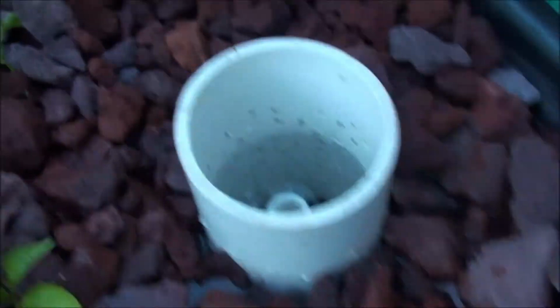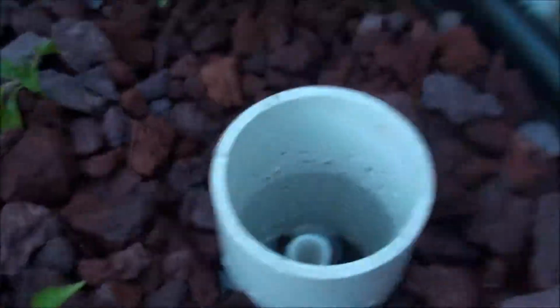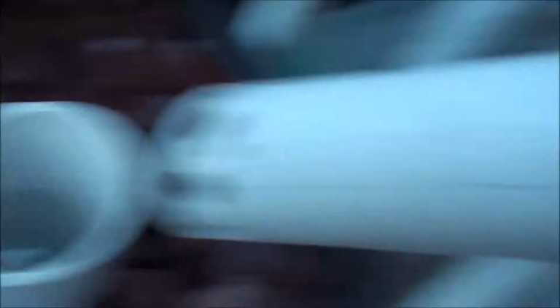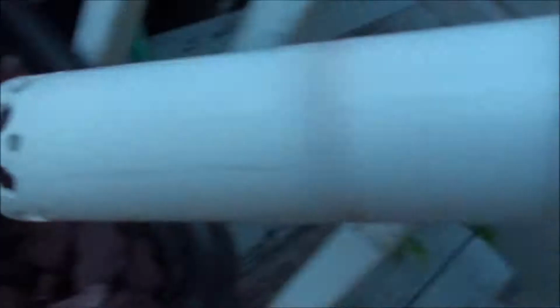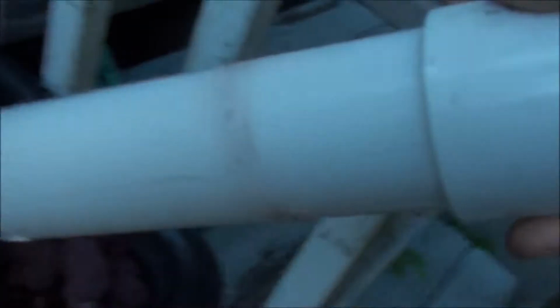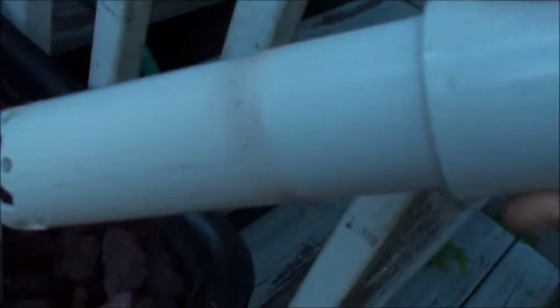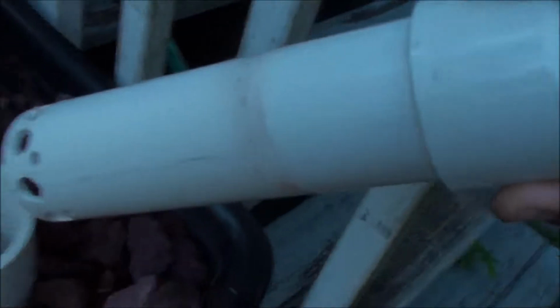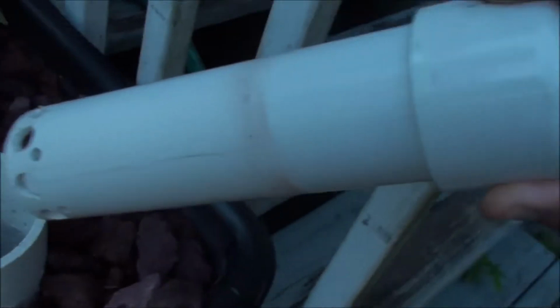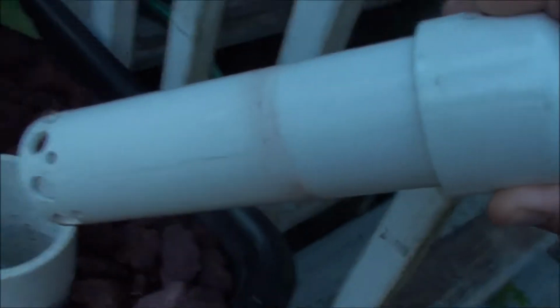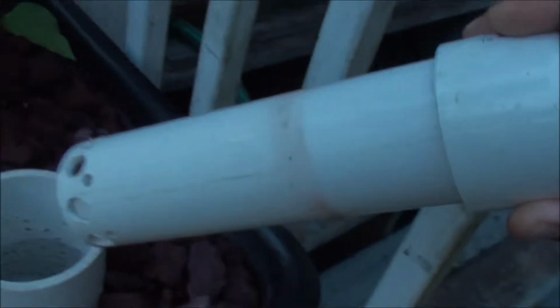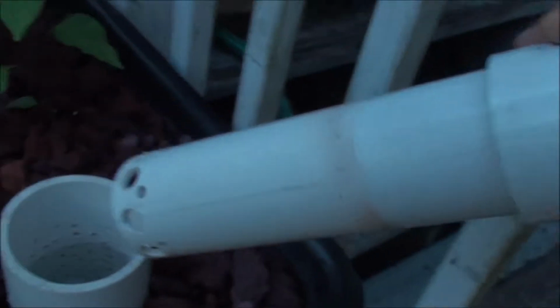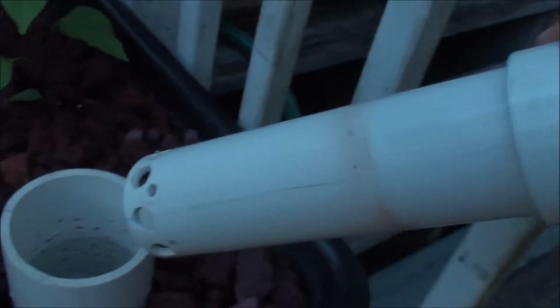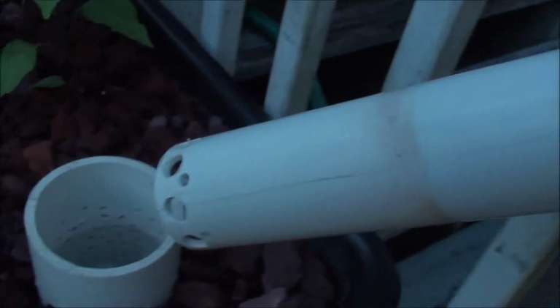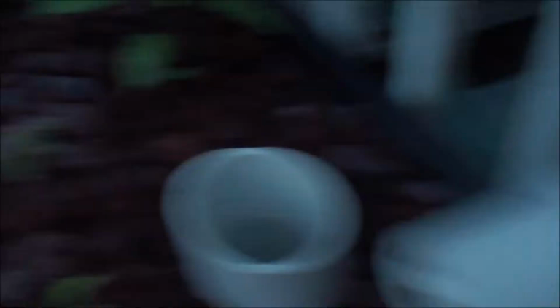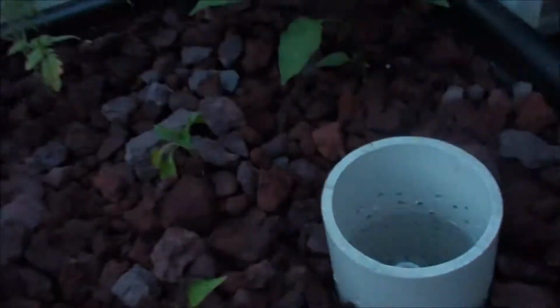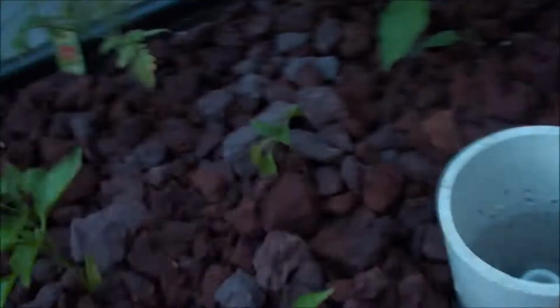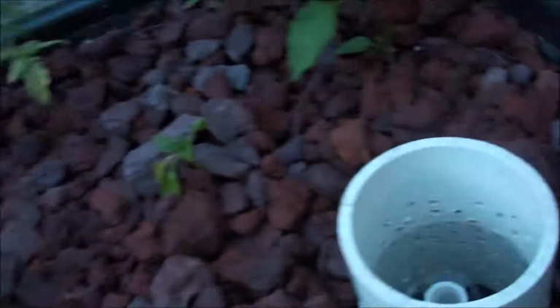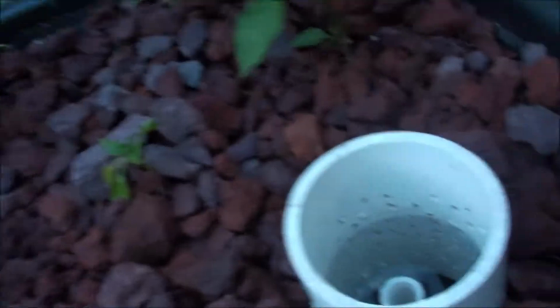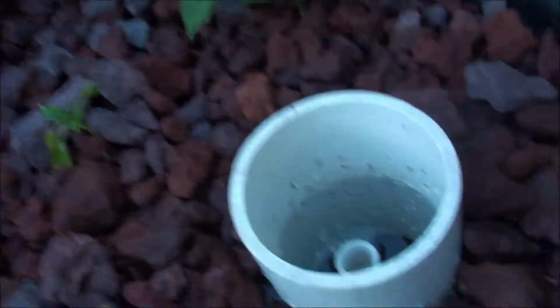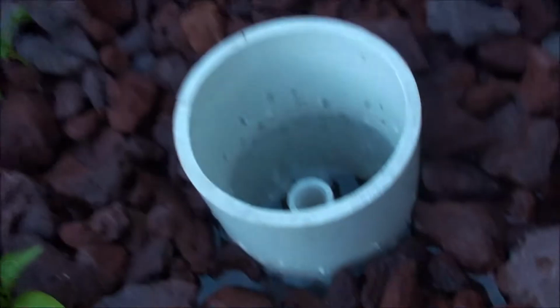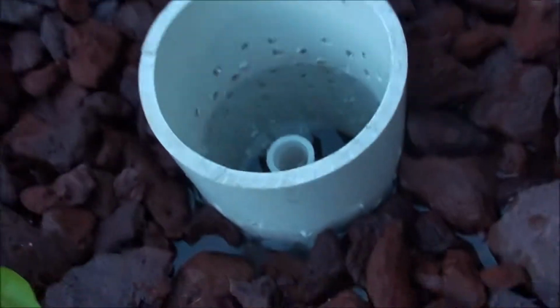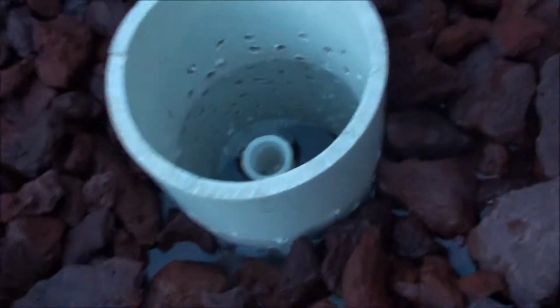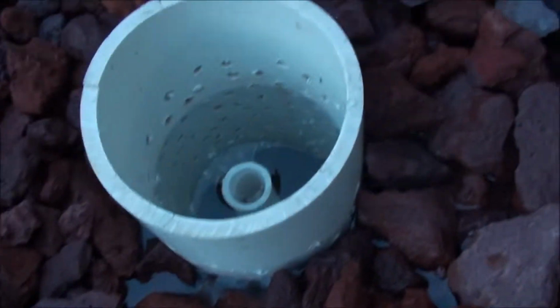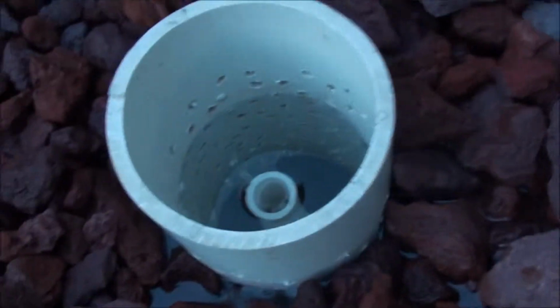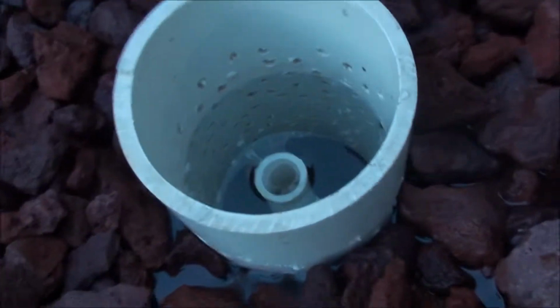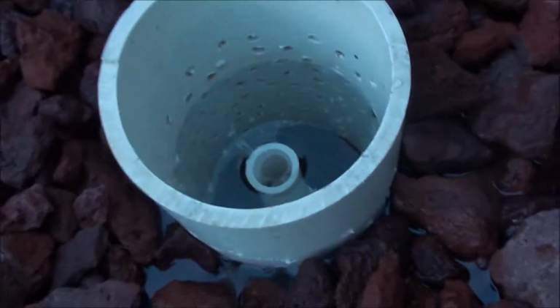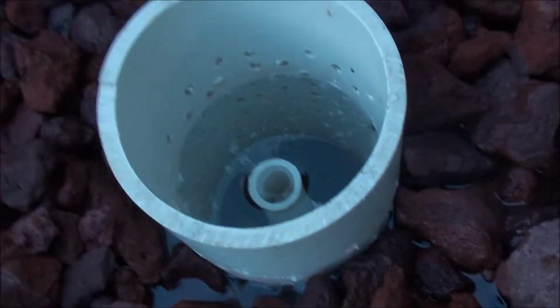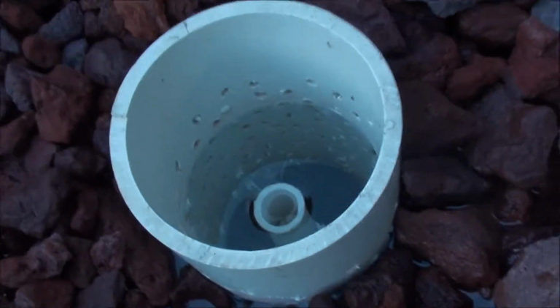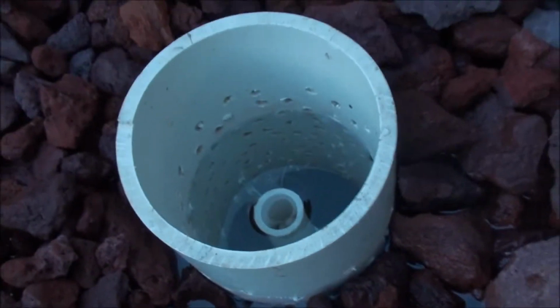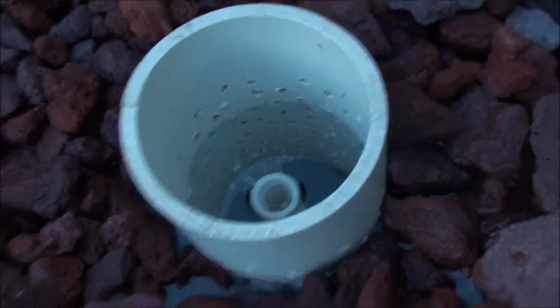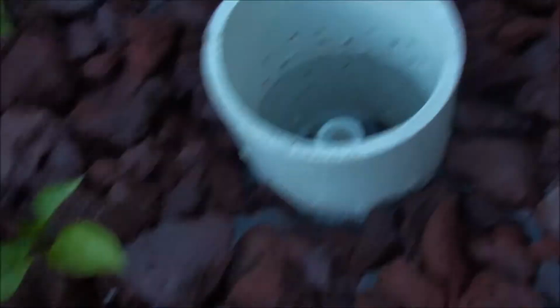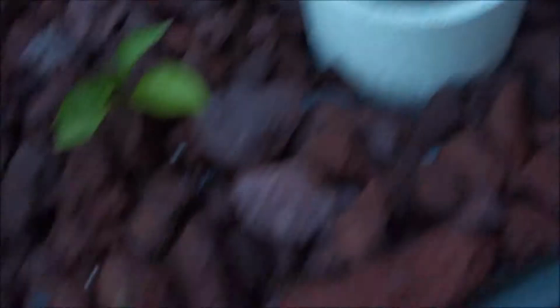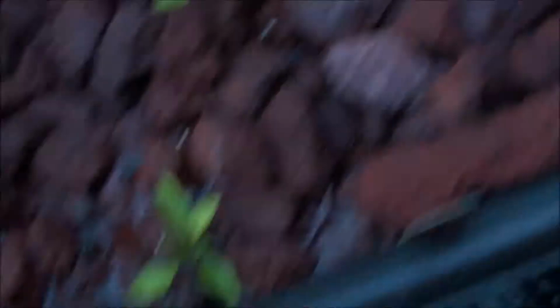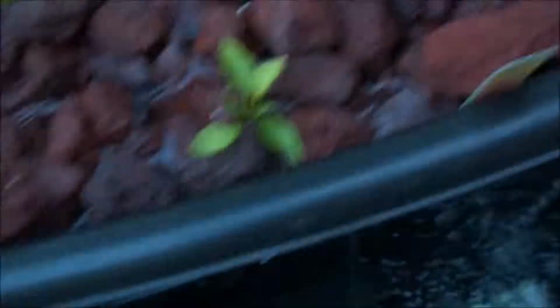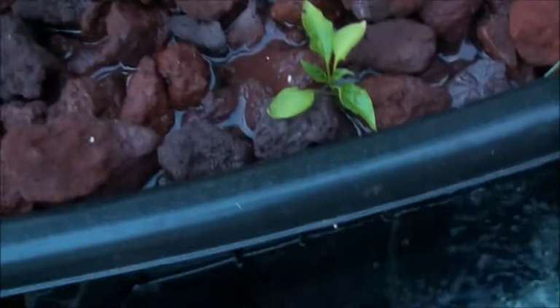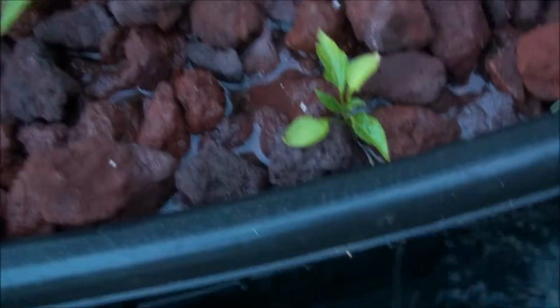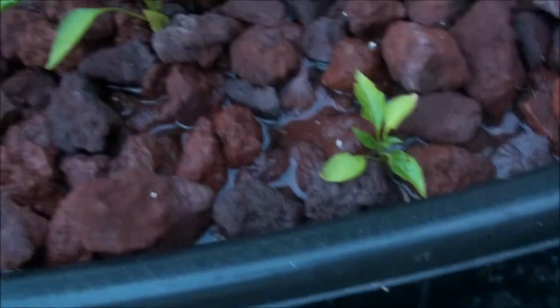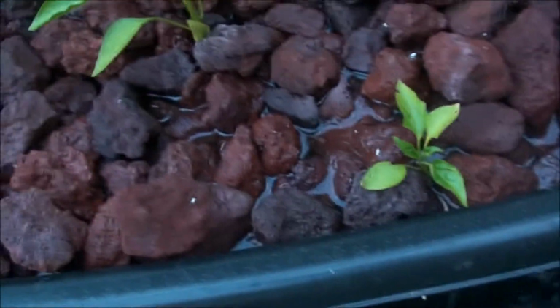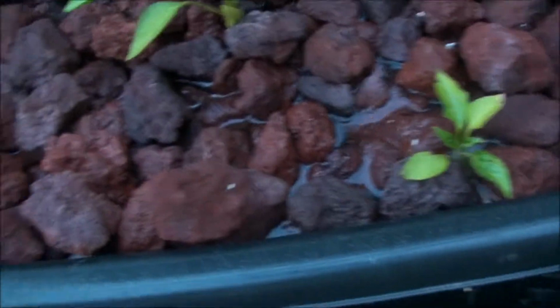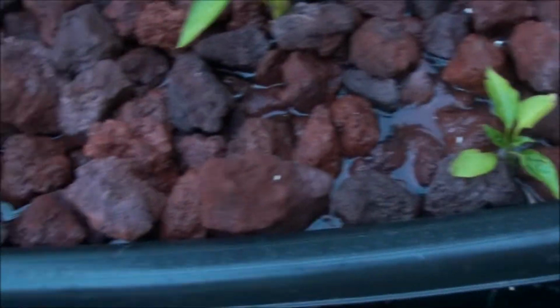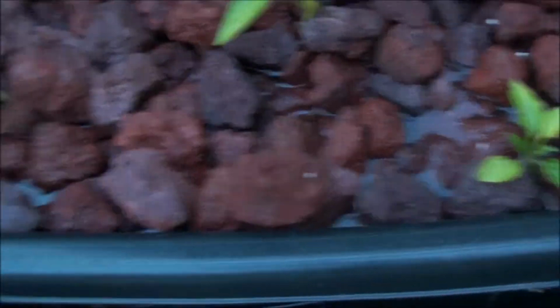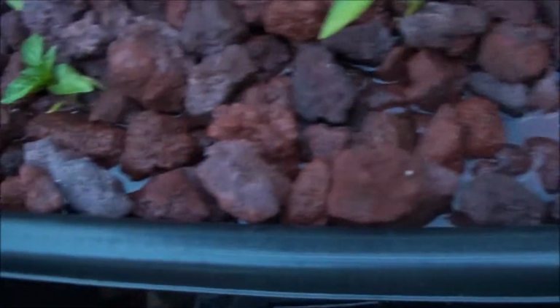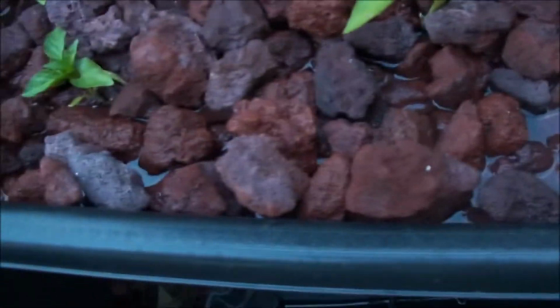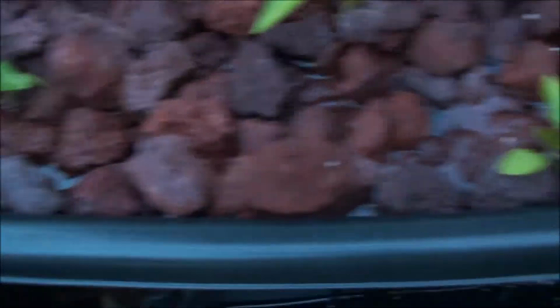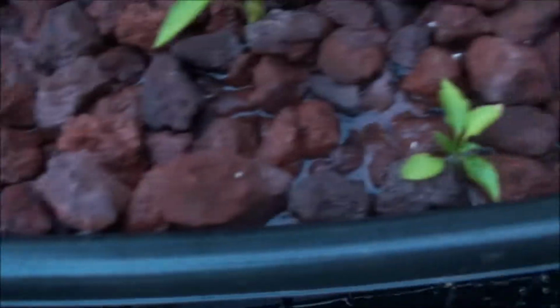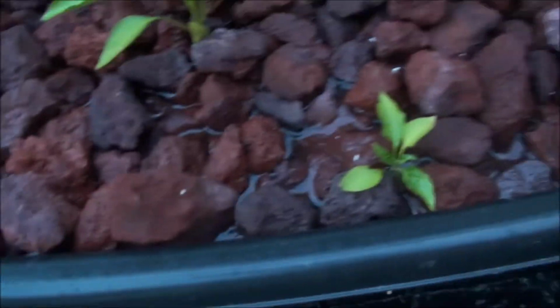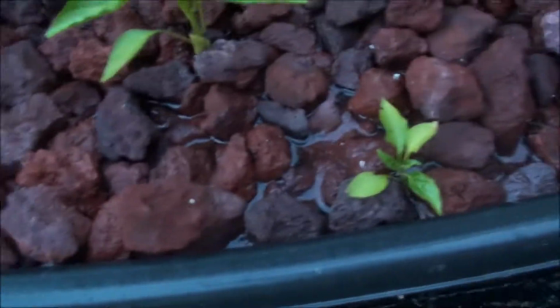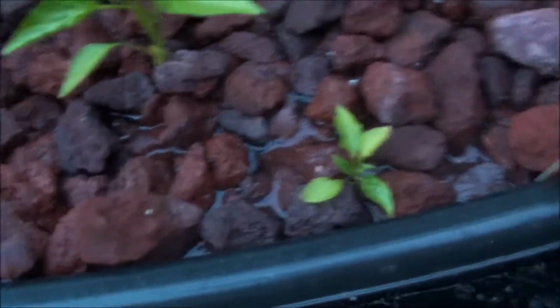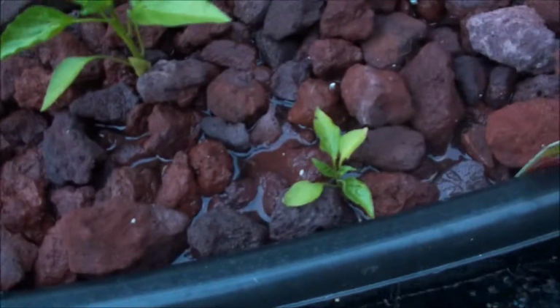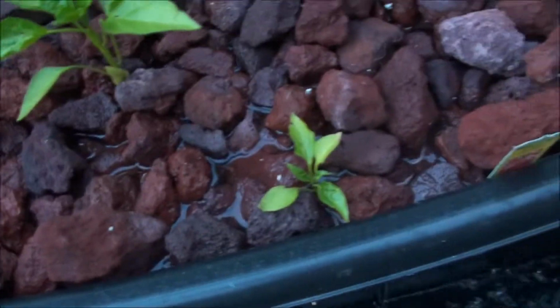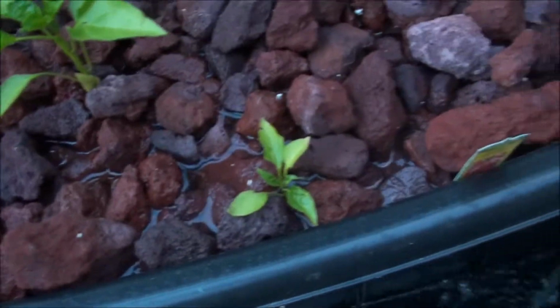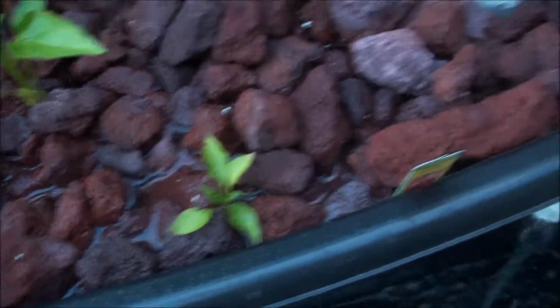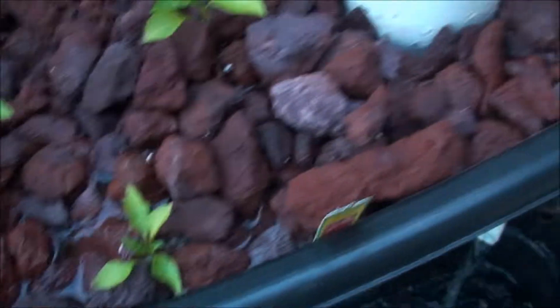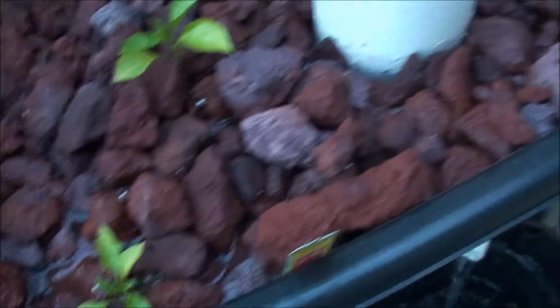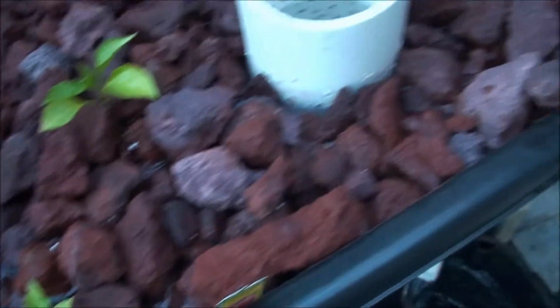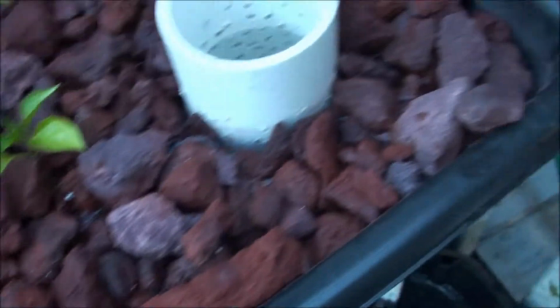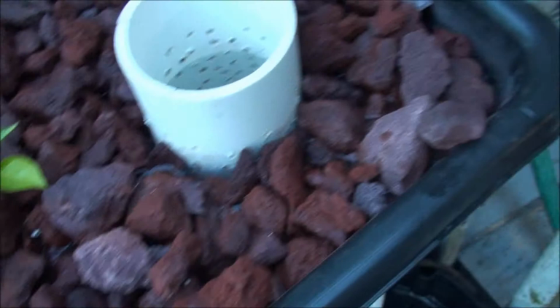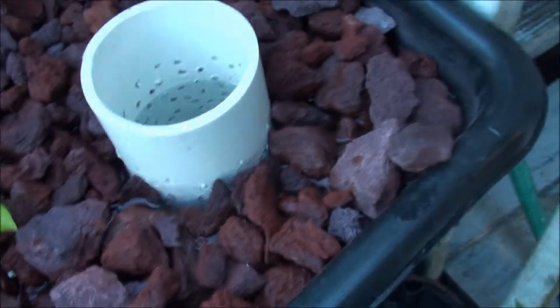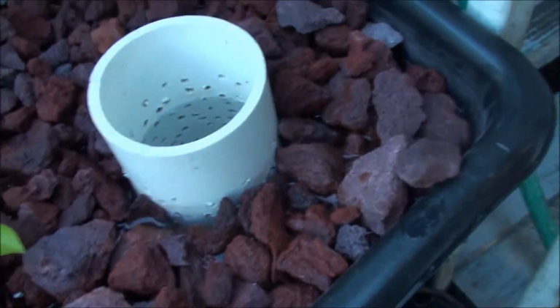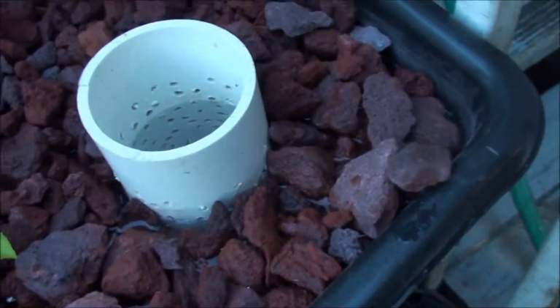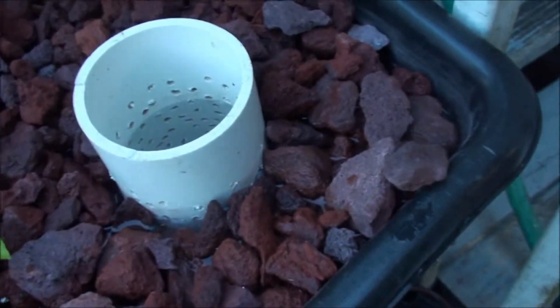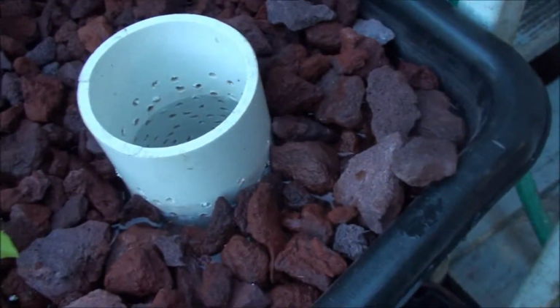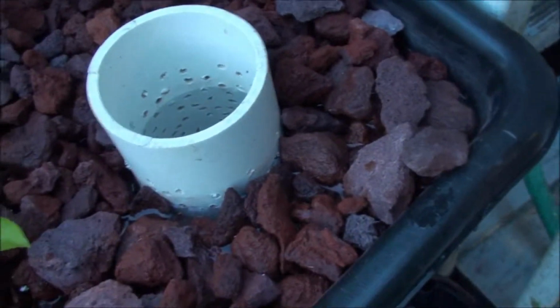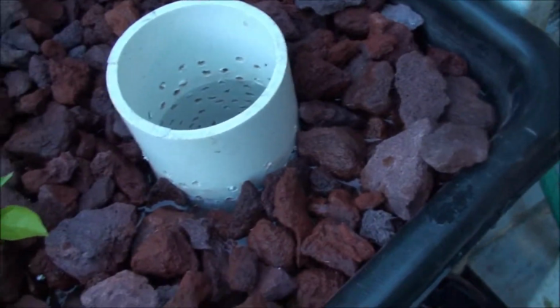Just pull your bell siphon out and just let it continually drain like that, and that way you can go ahead and get your rock in there and get it all fixed up.